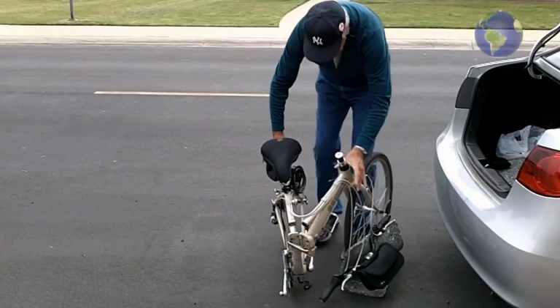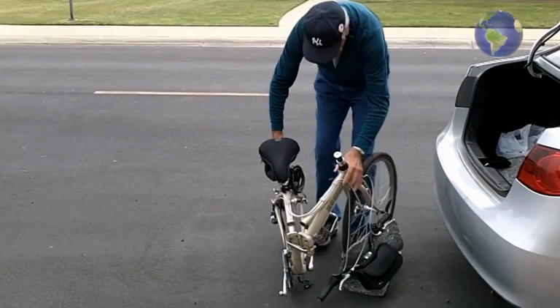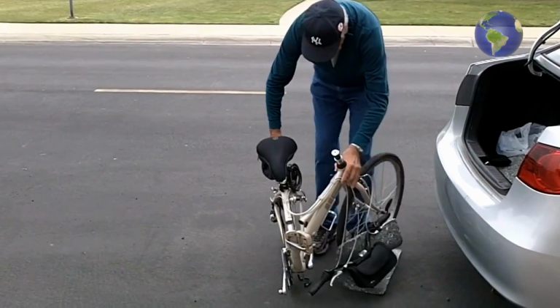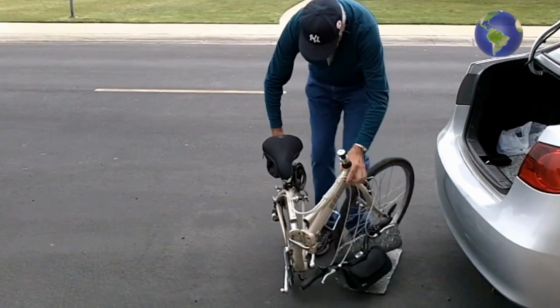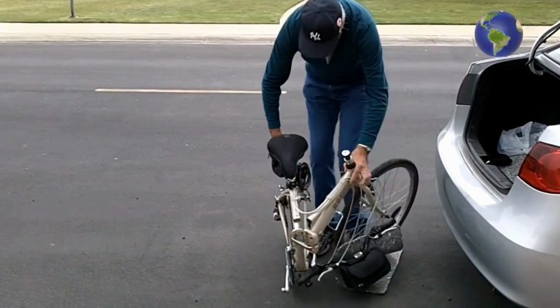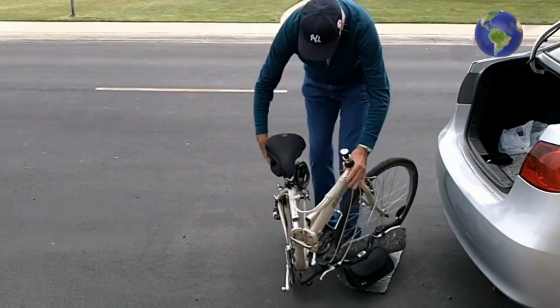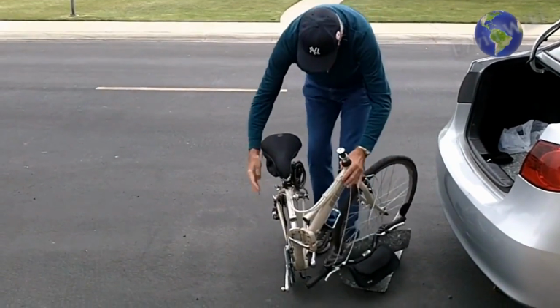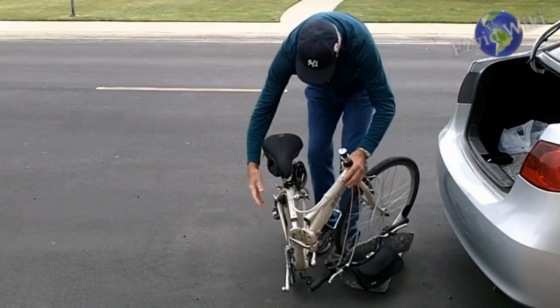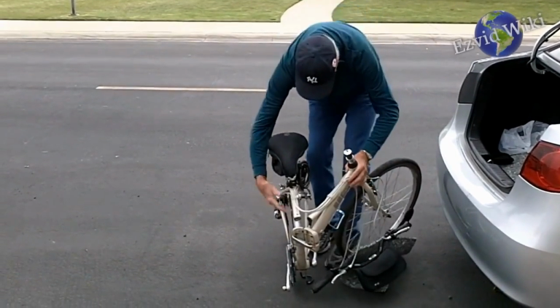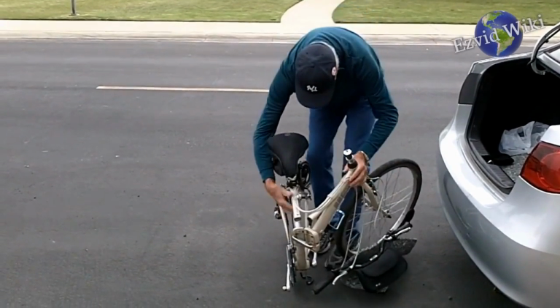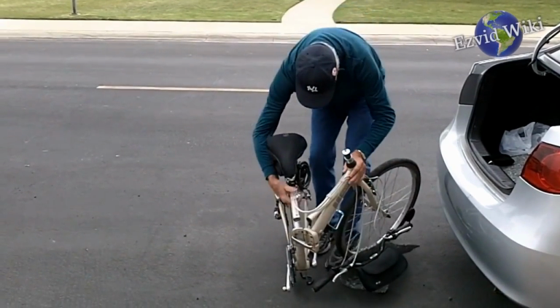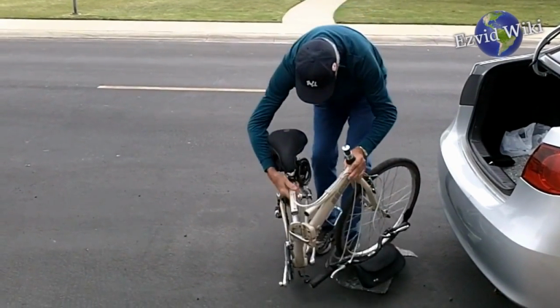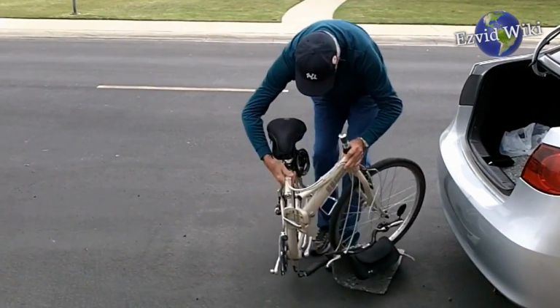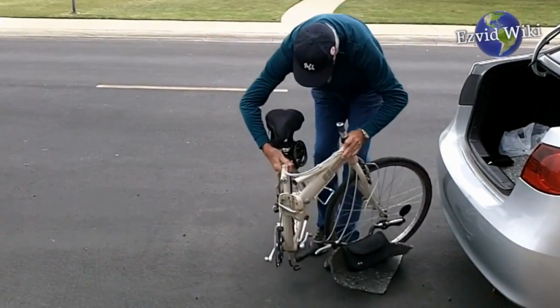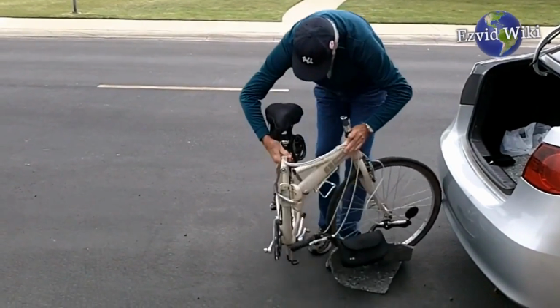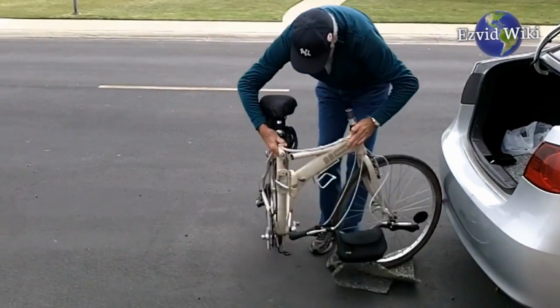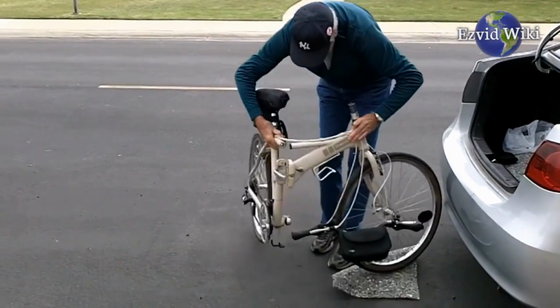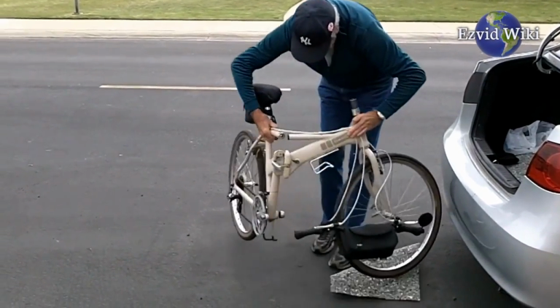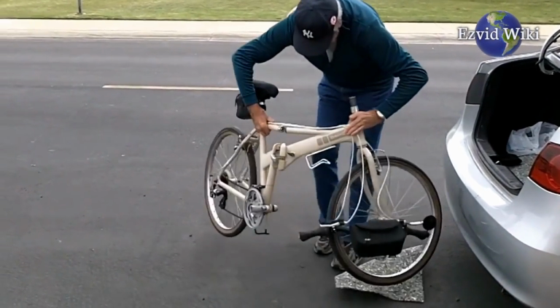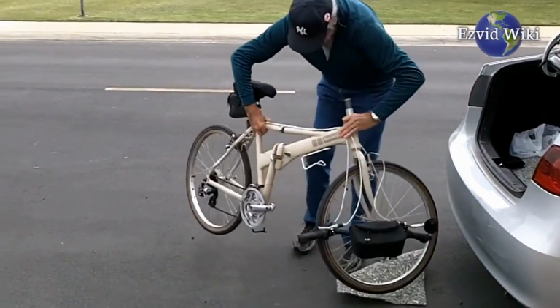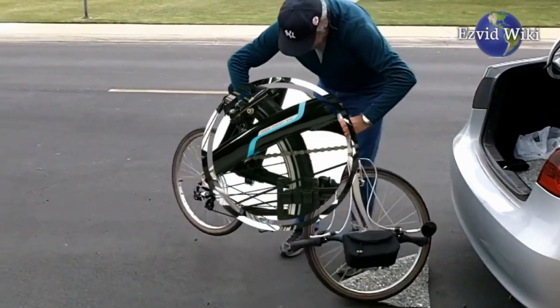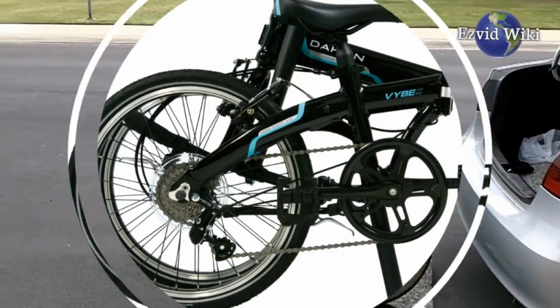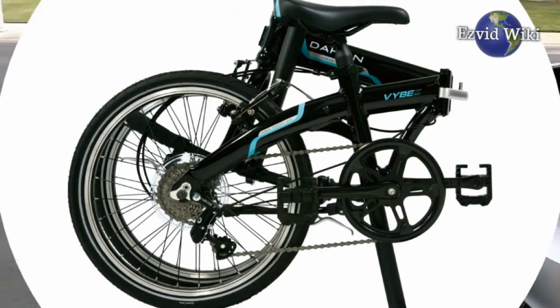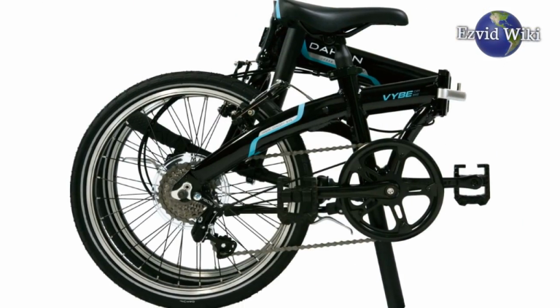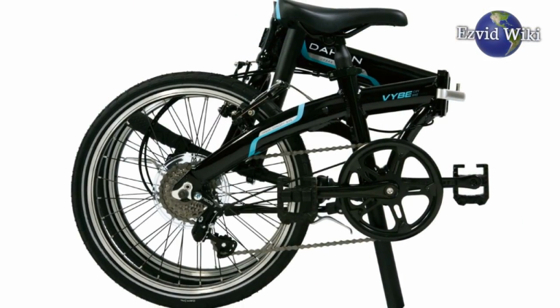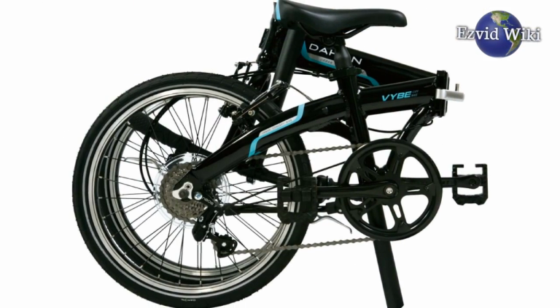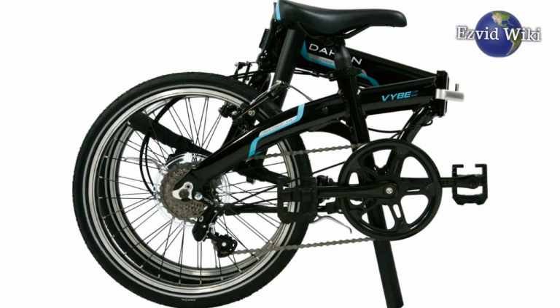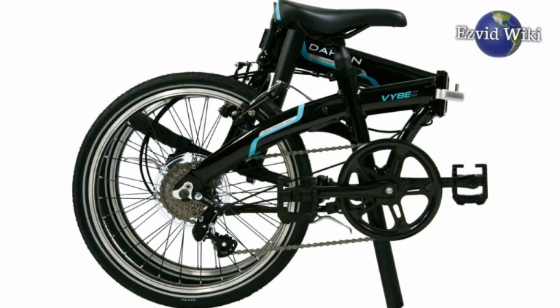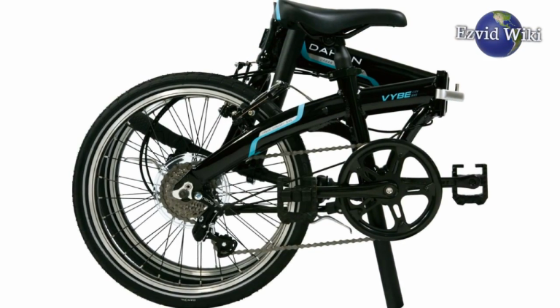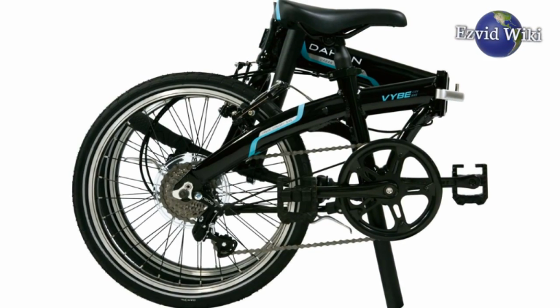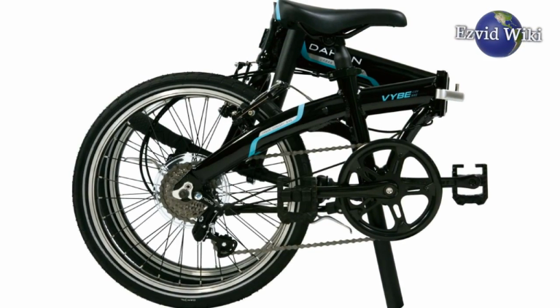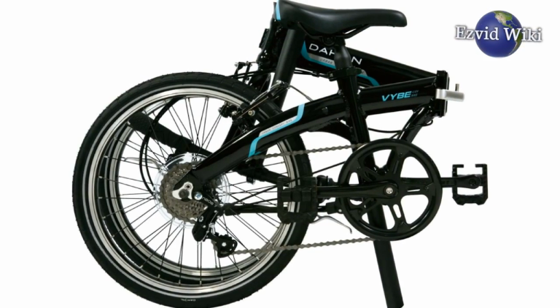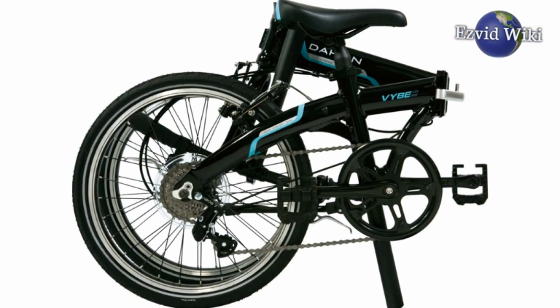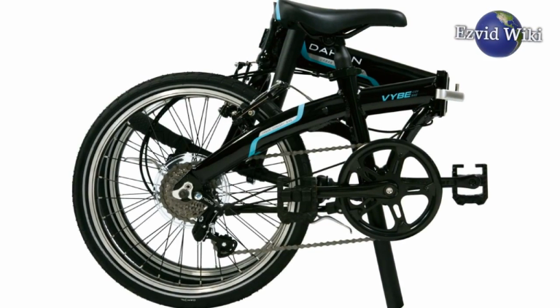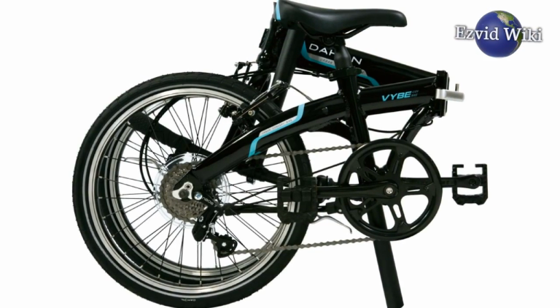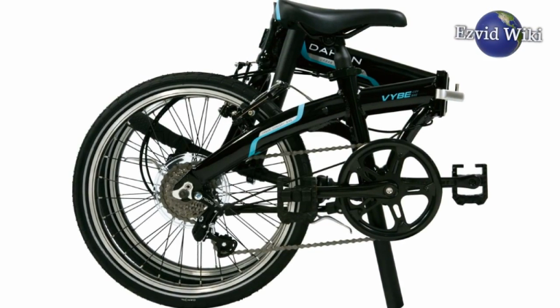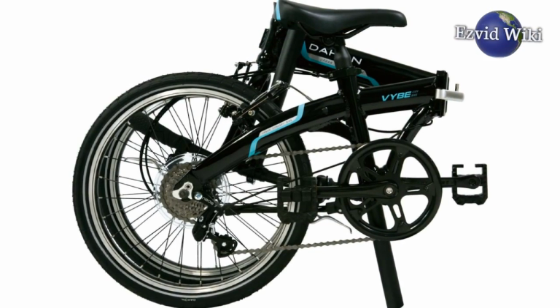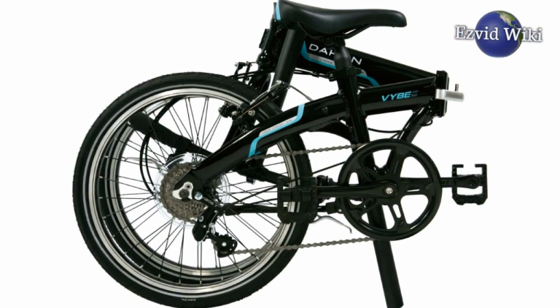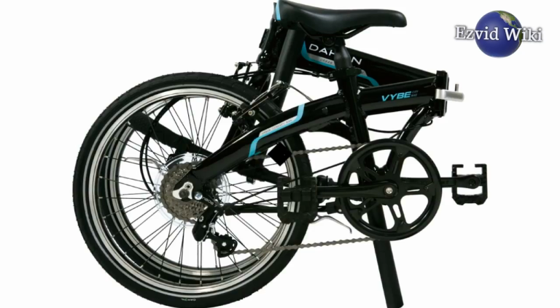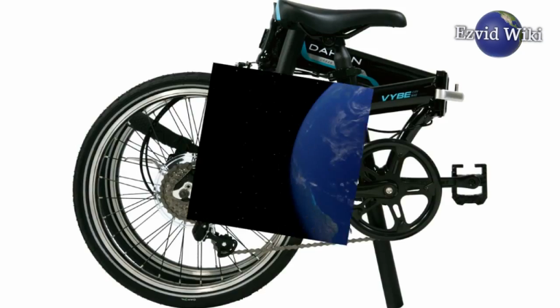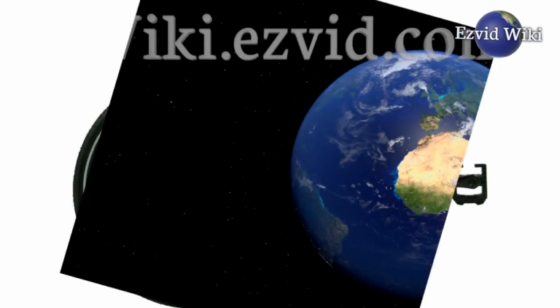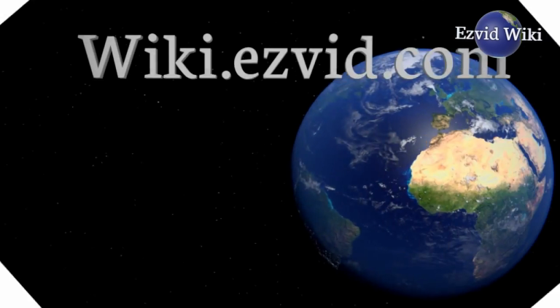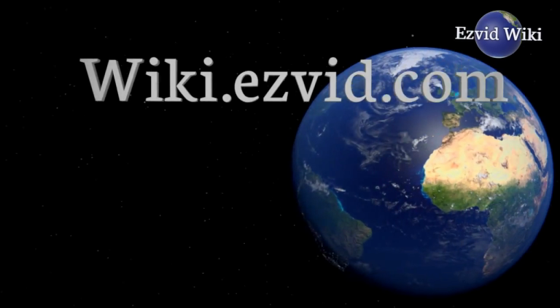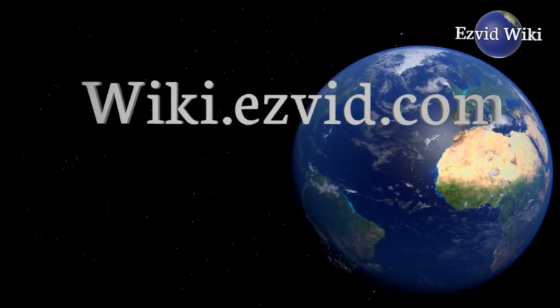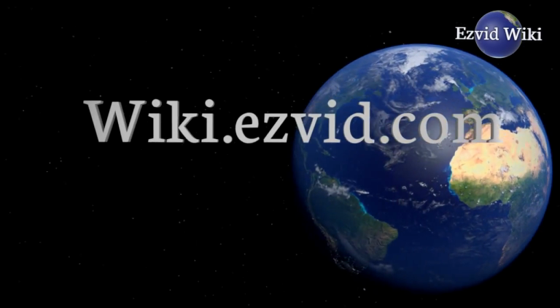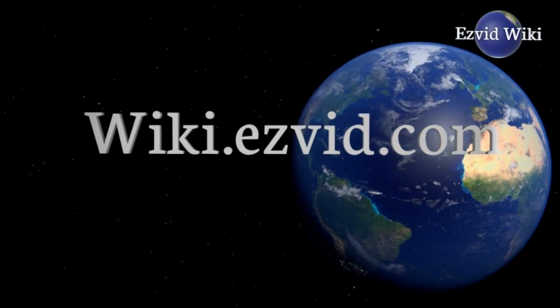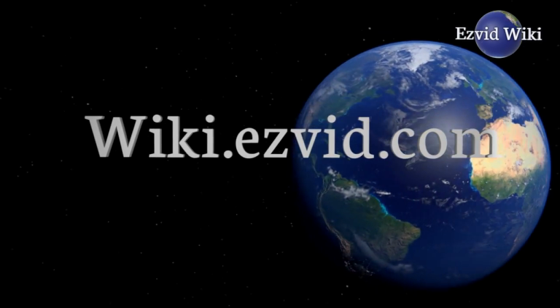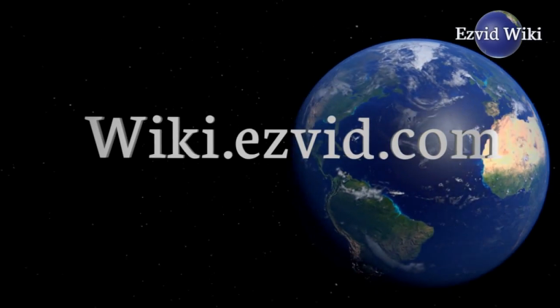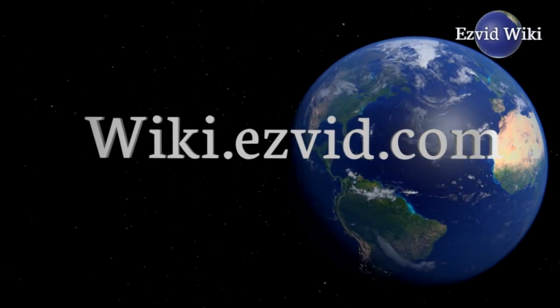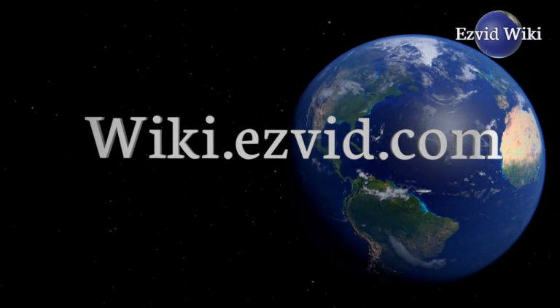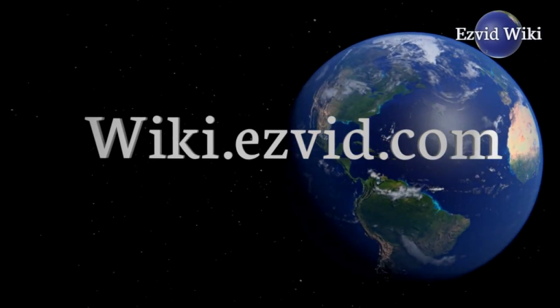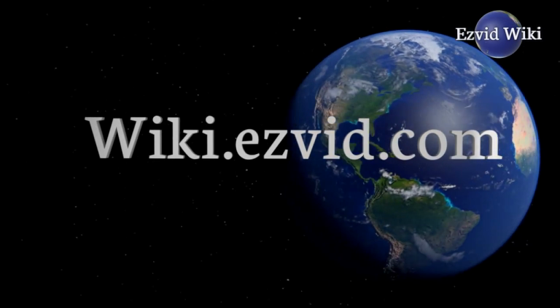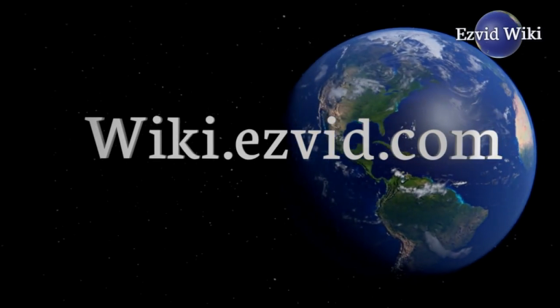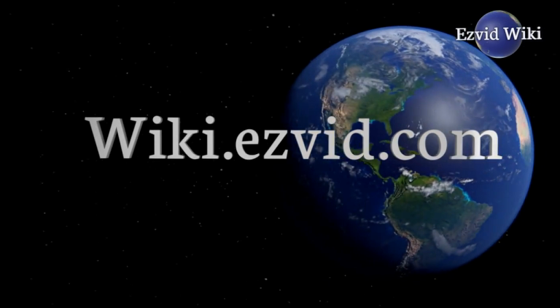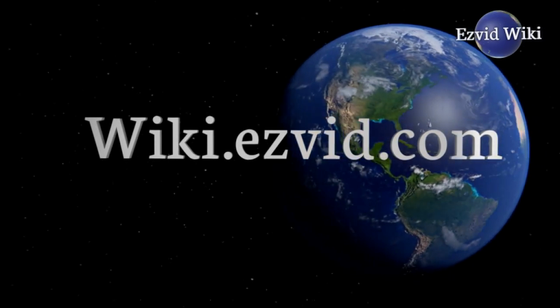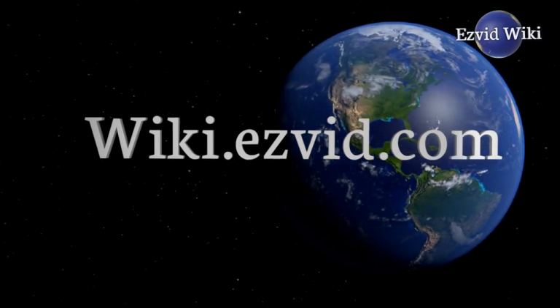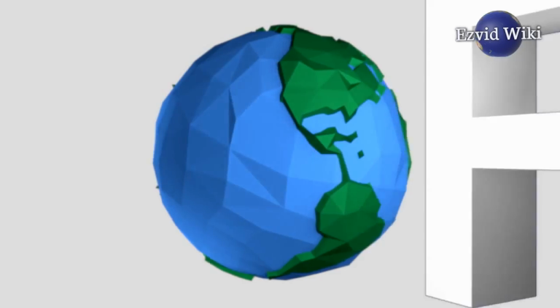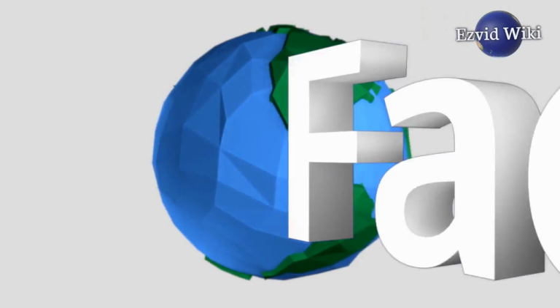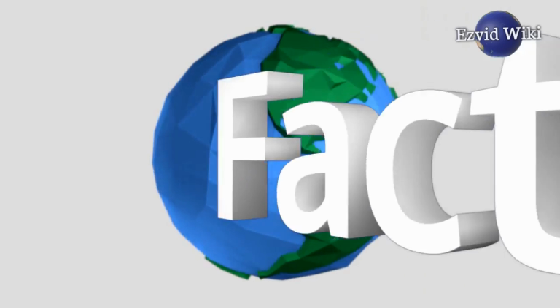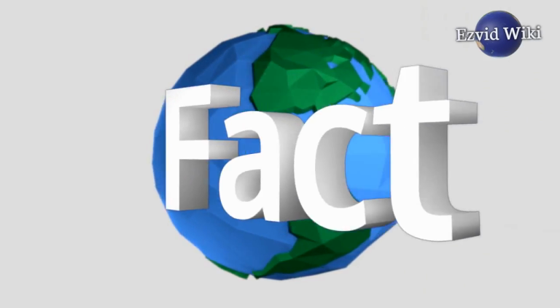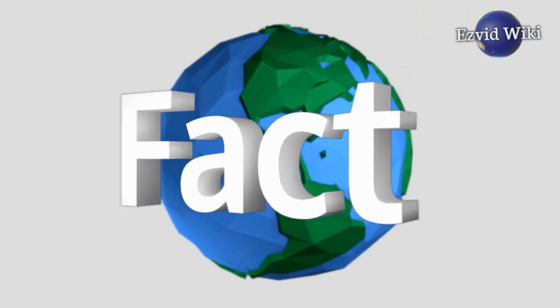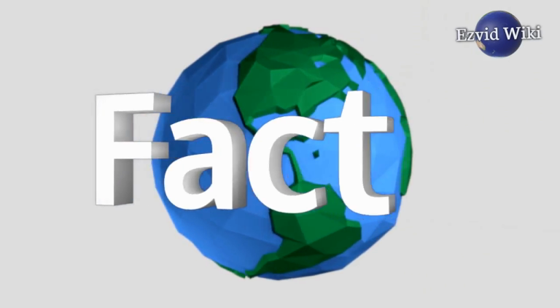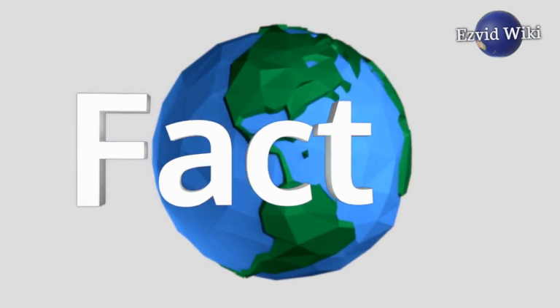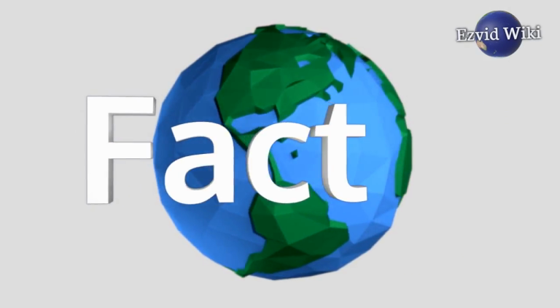These are the 5 facts you need to know about folding bikes. Fact number 1.